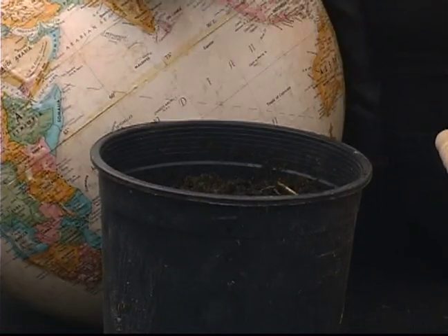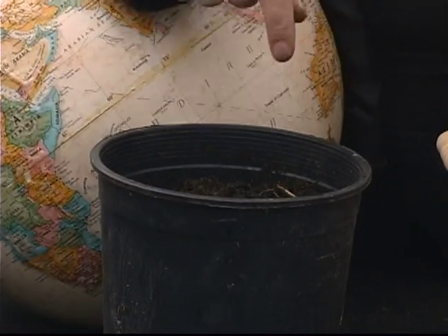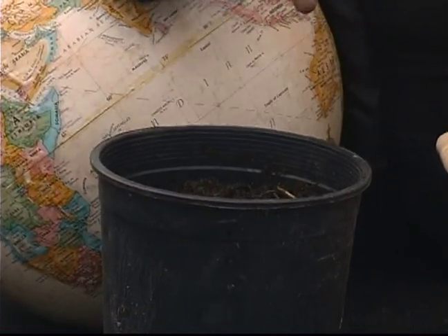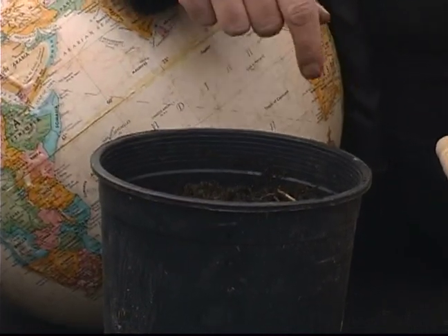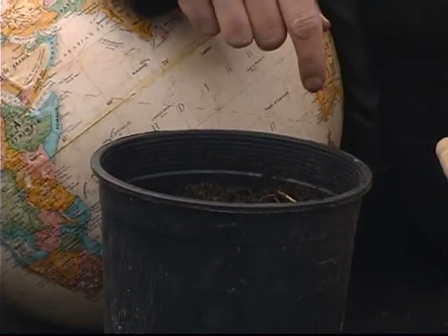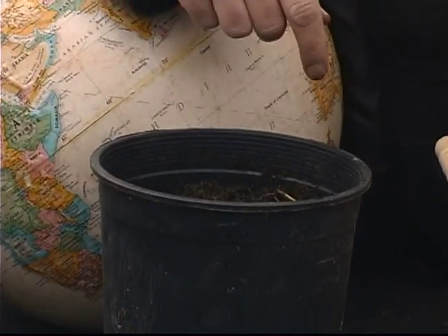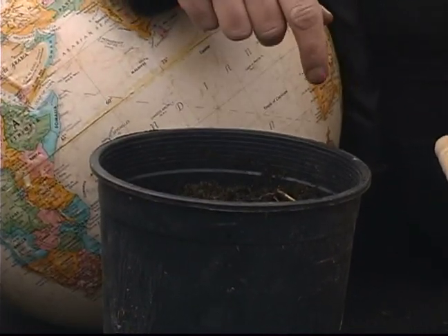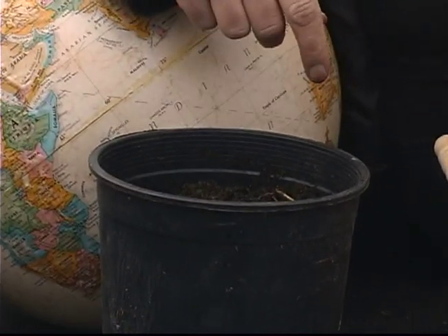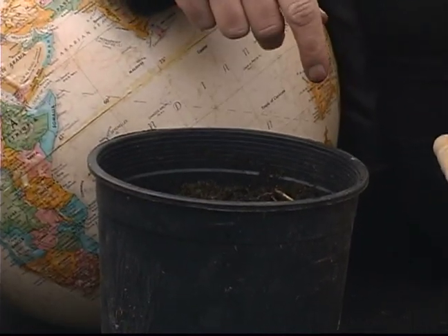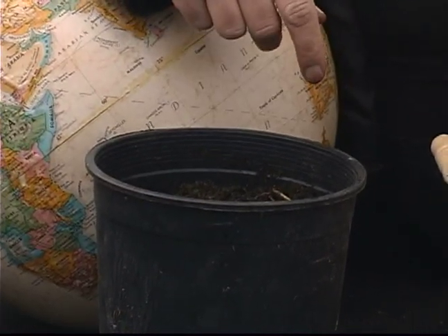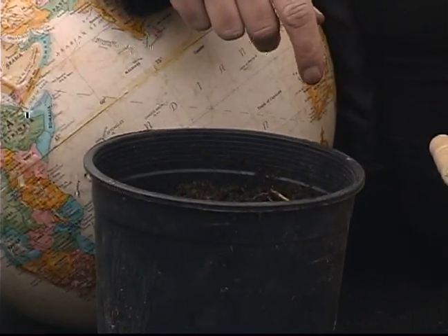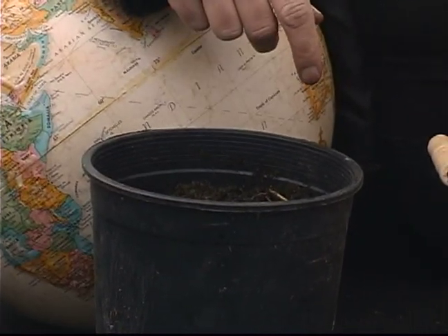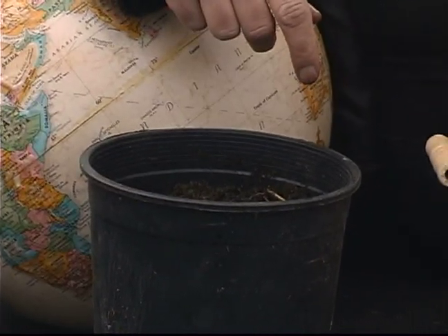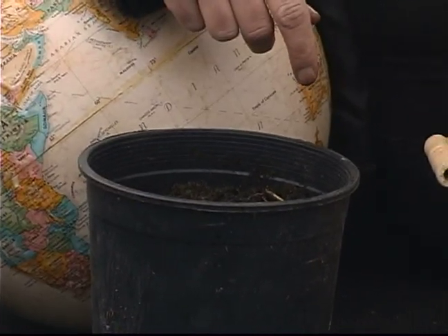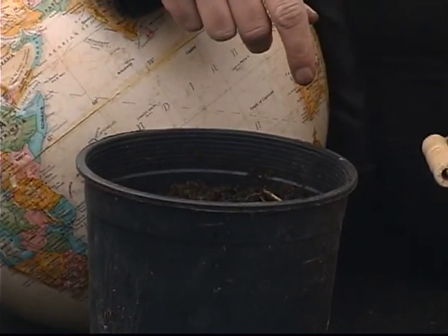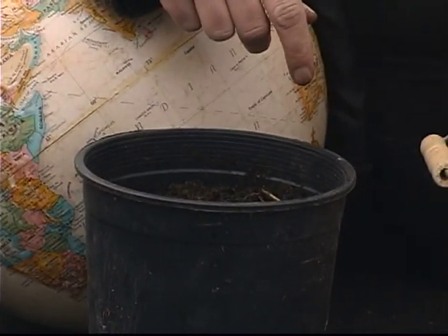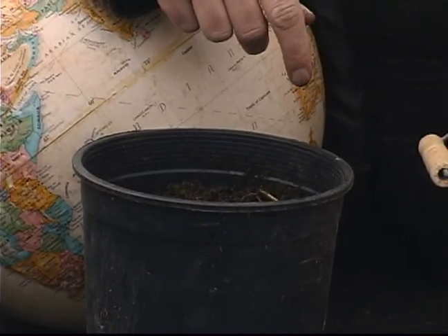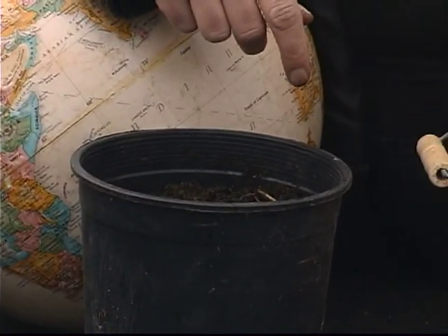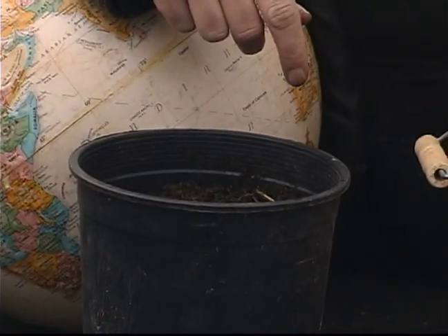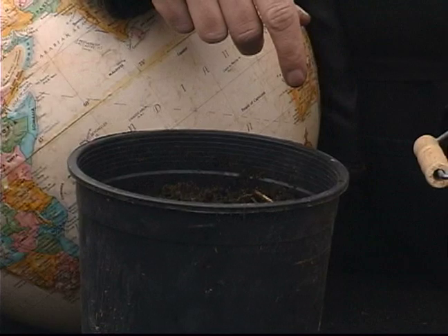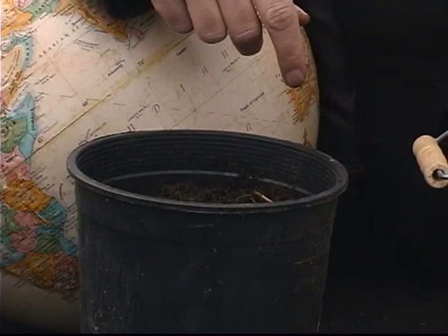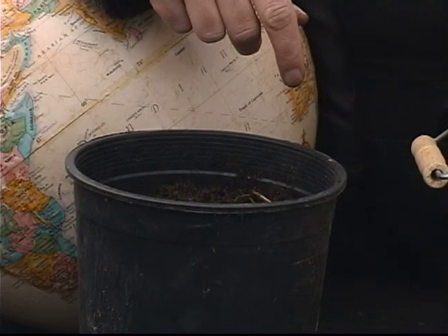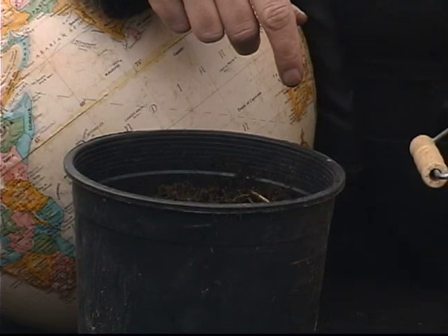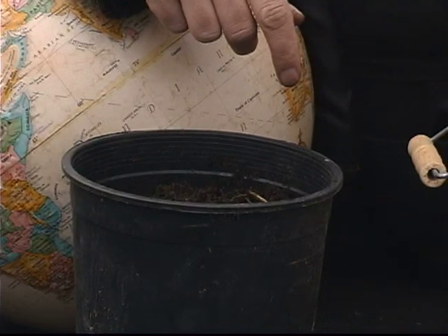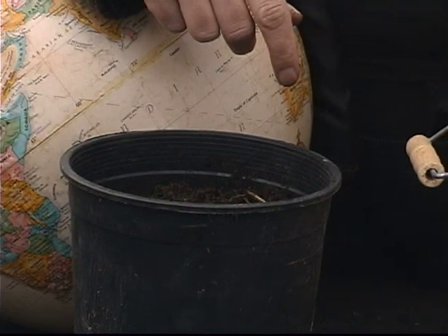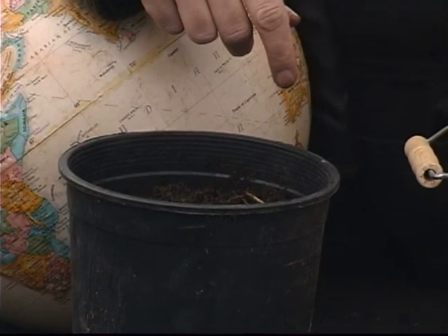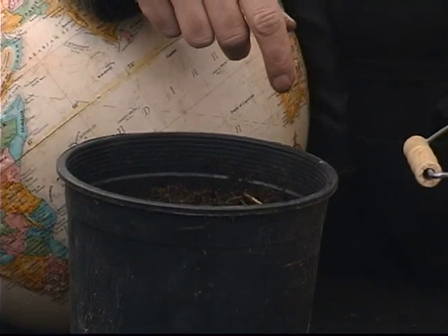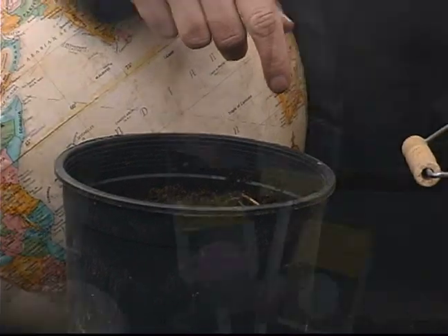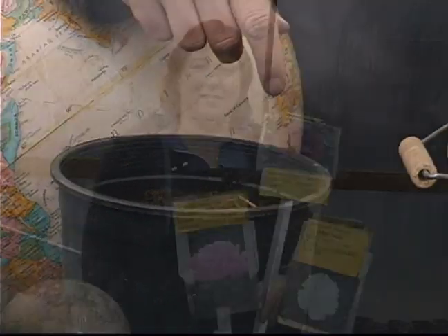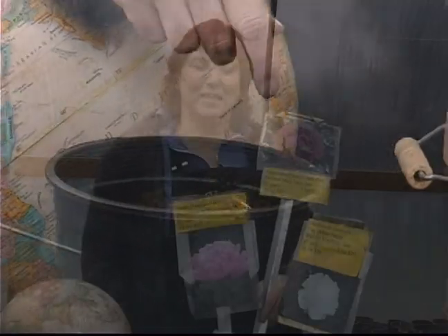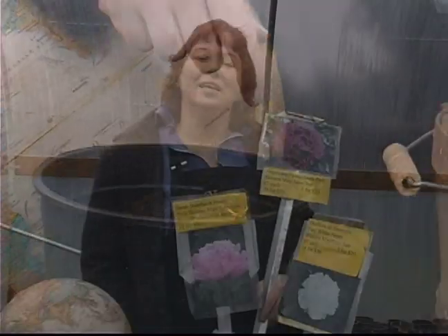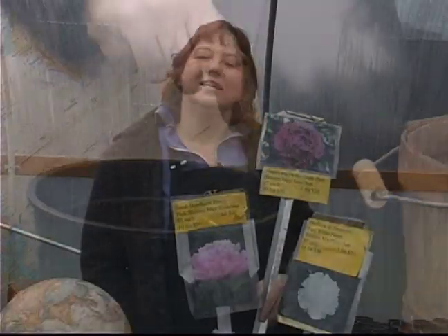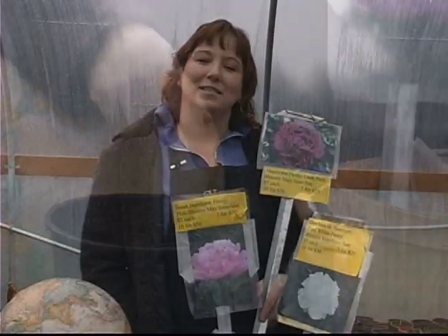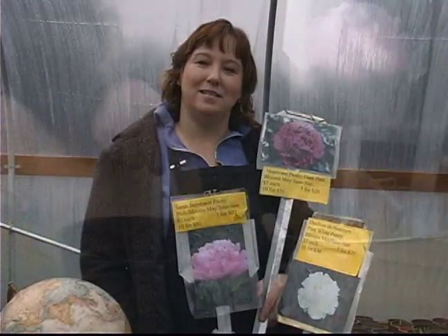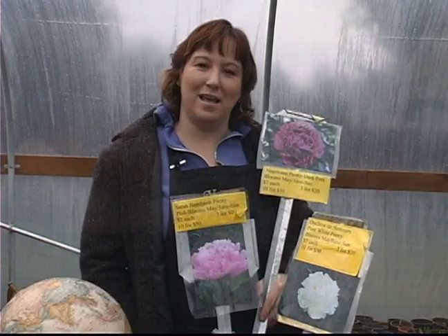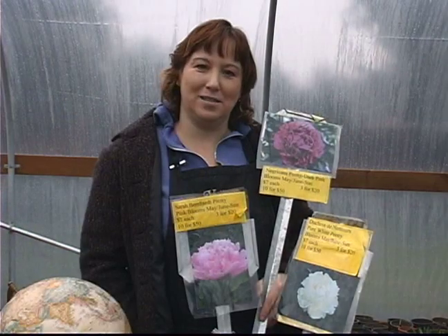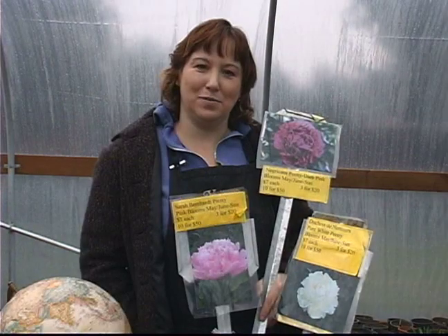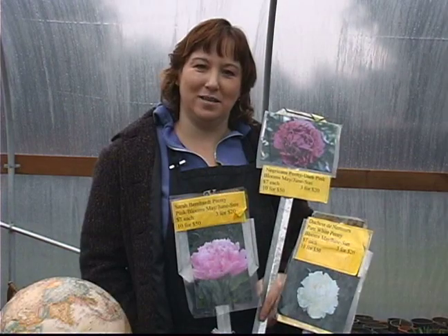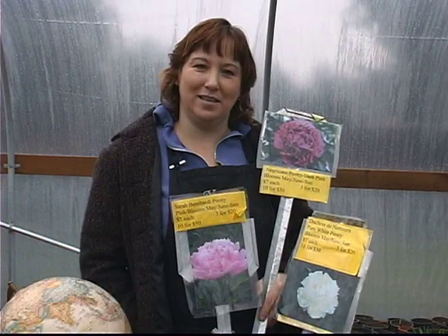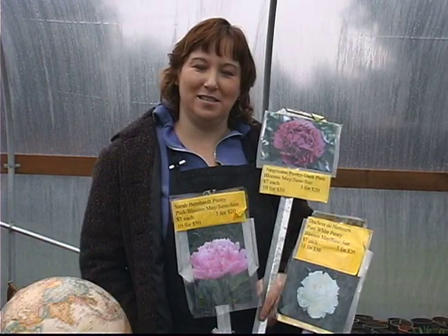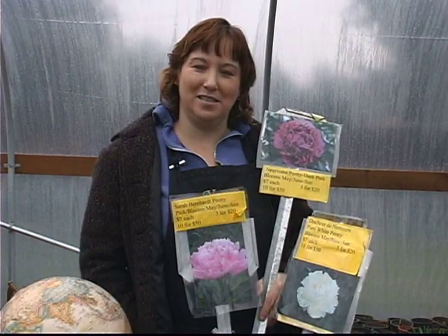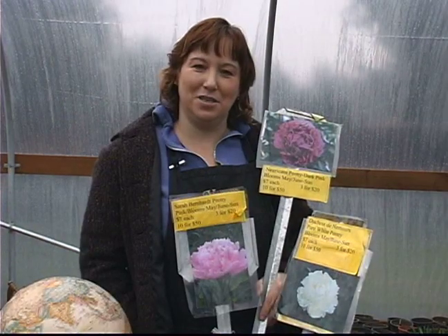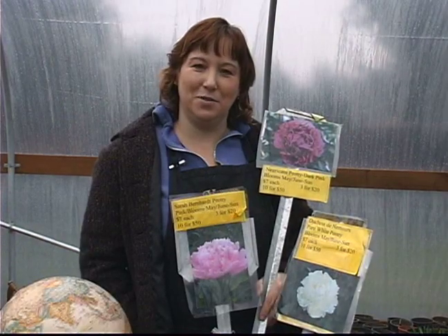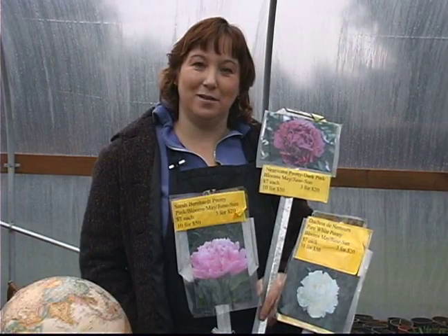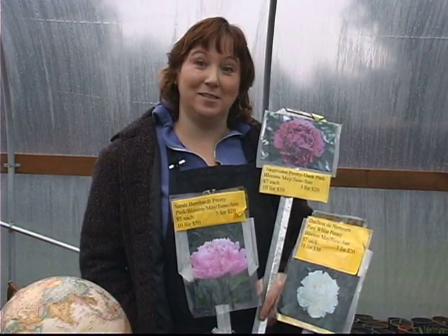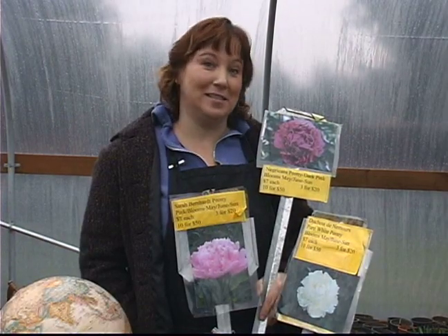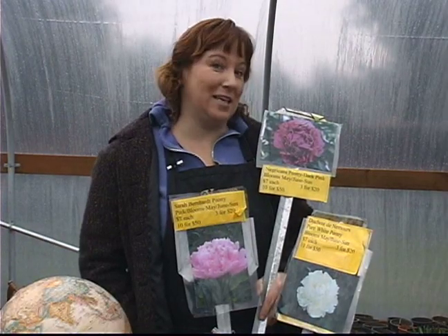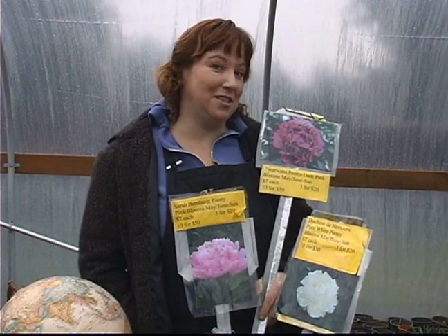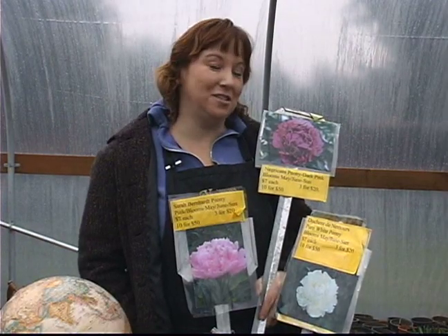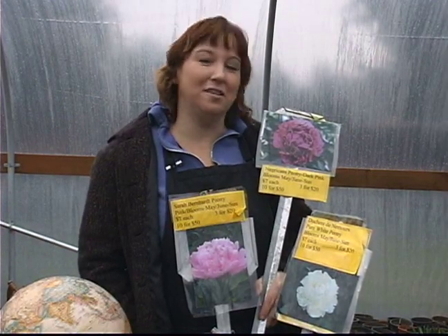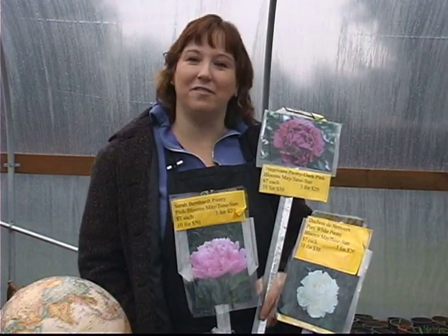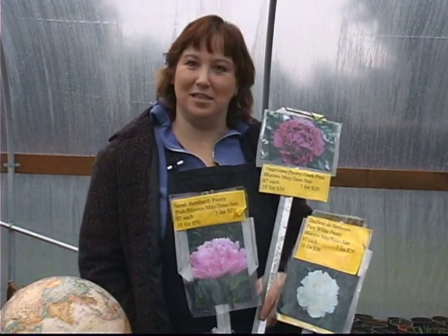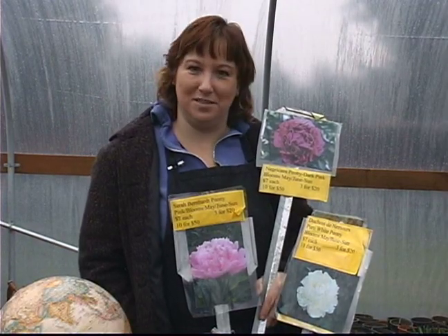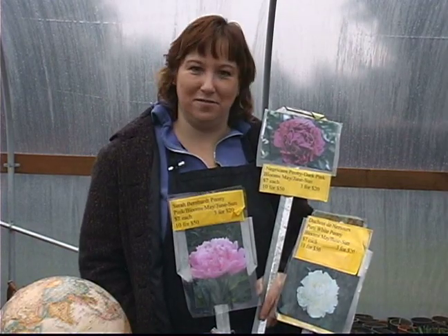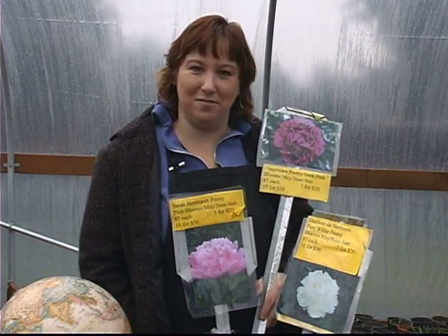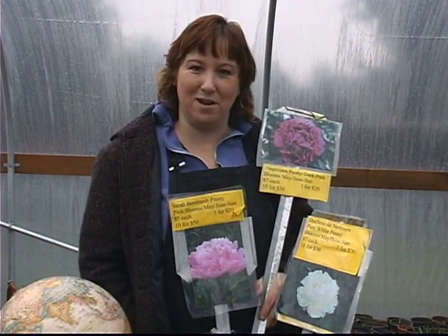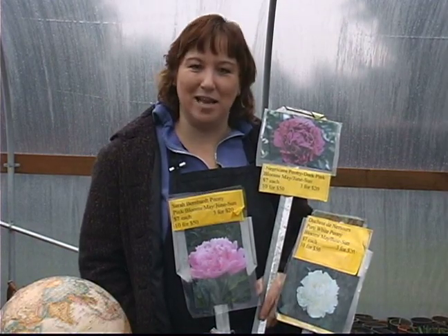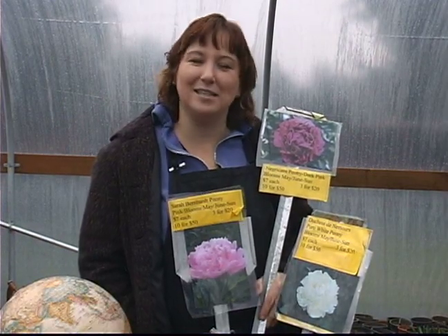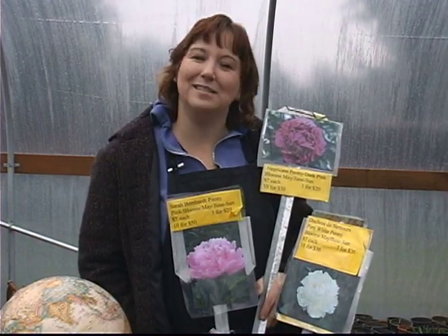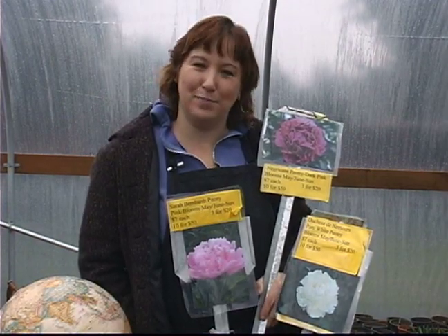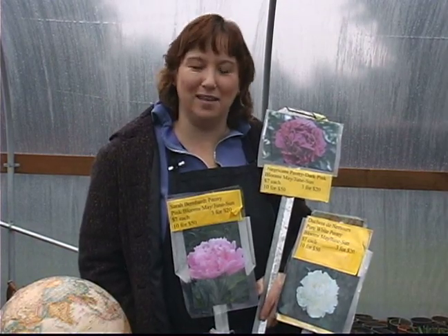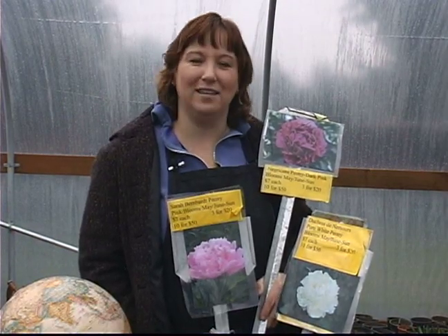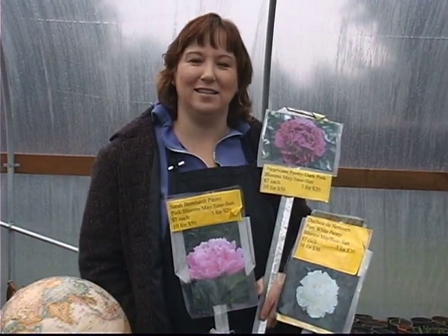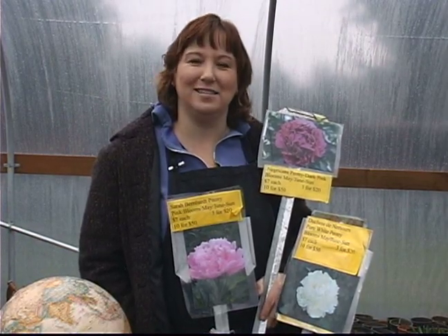Try to put them somewhere where you're going to leave them for many, many years to come. Next, we're going to continue our discussion of the different varieties of peonies.